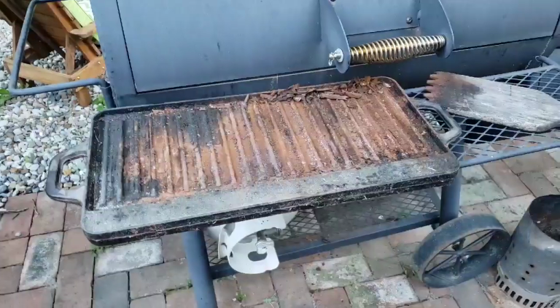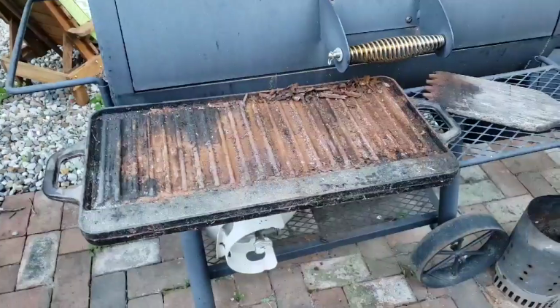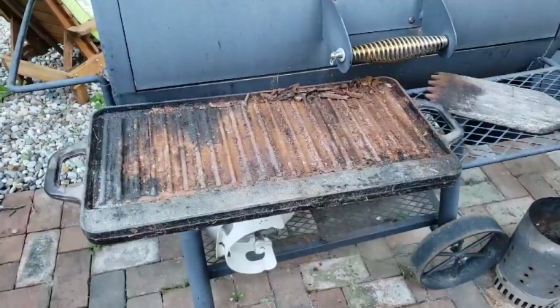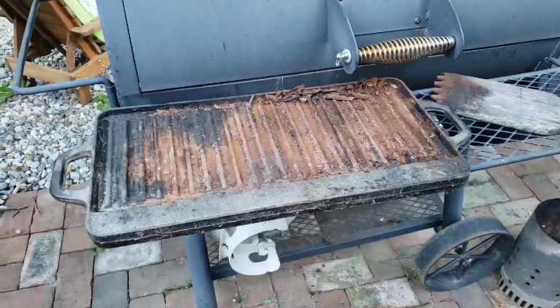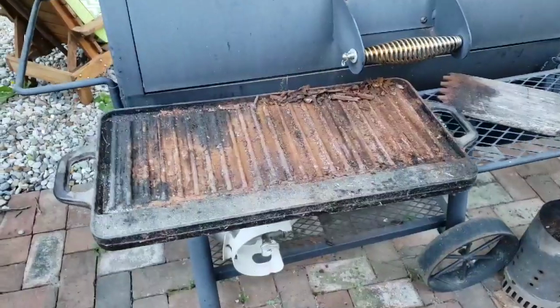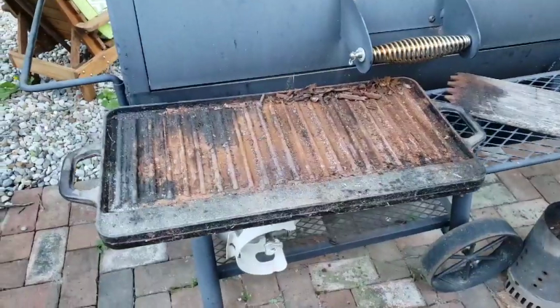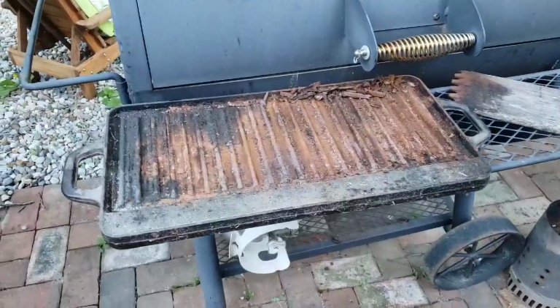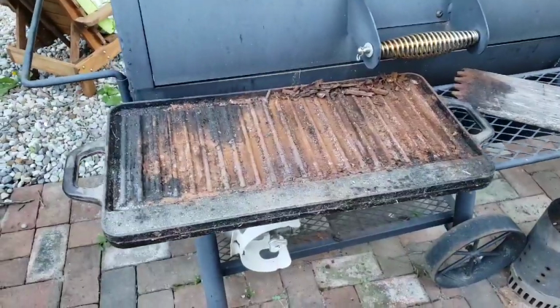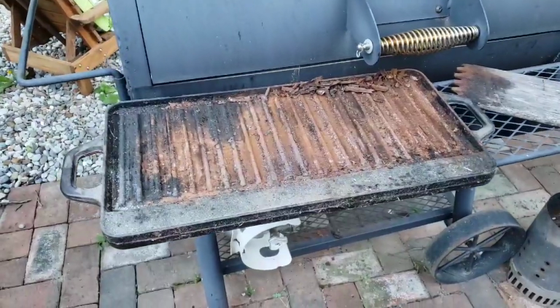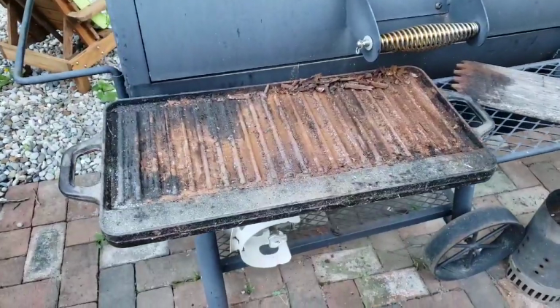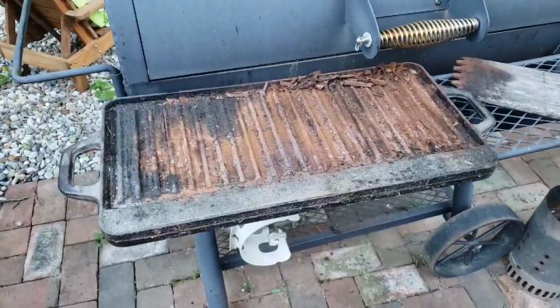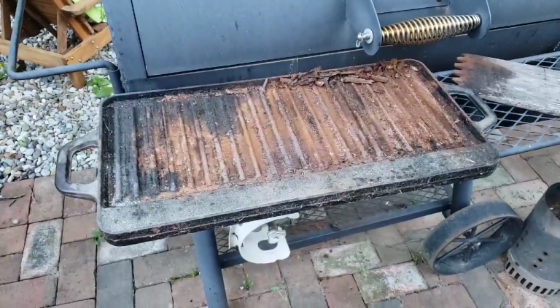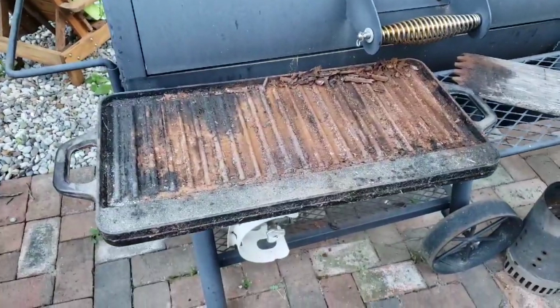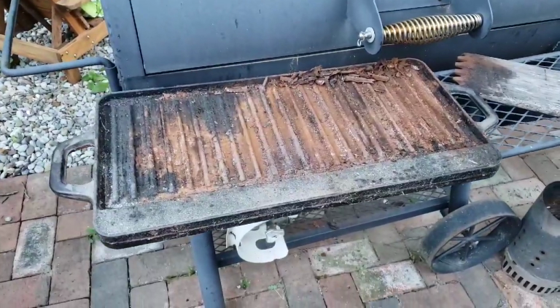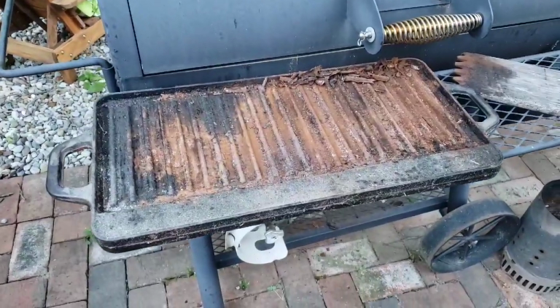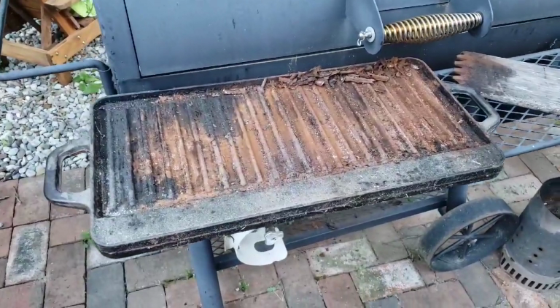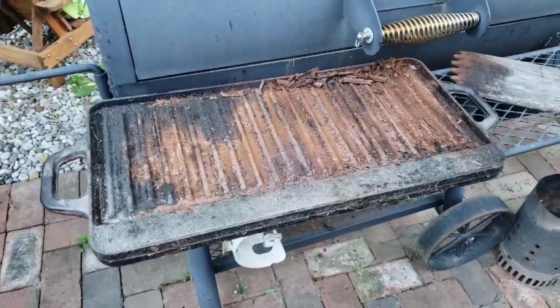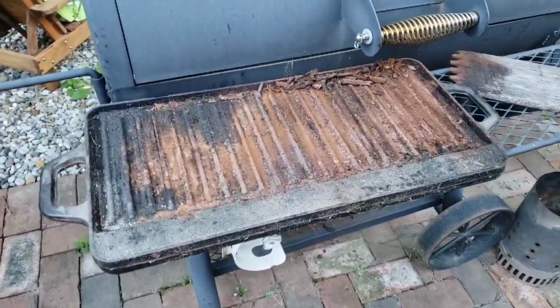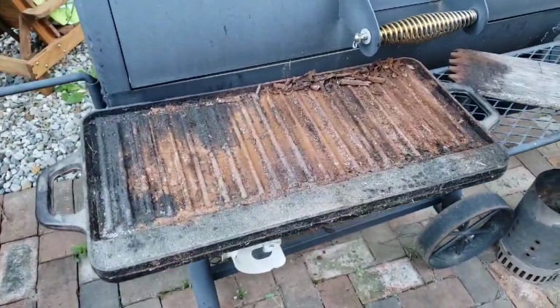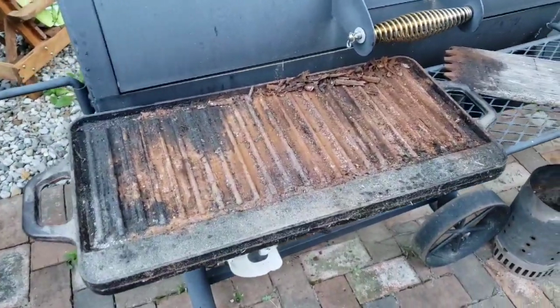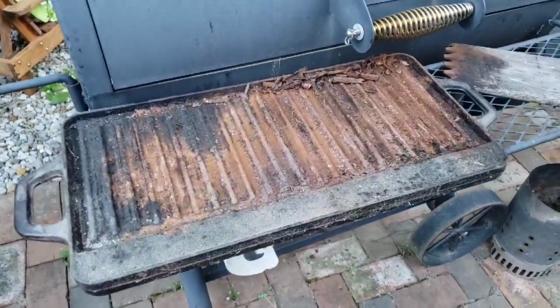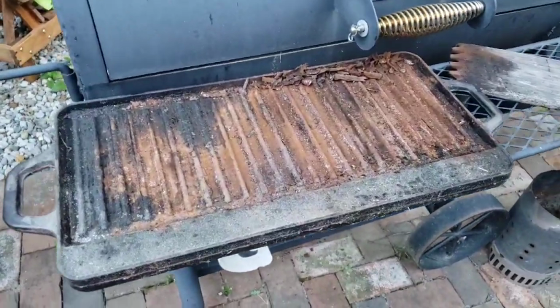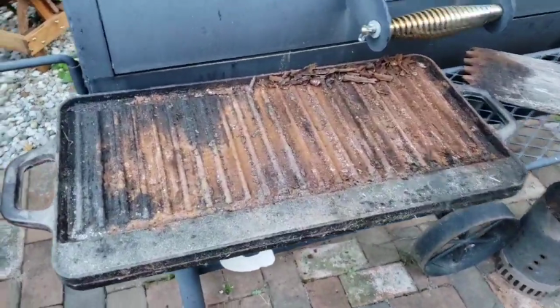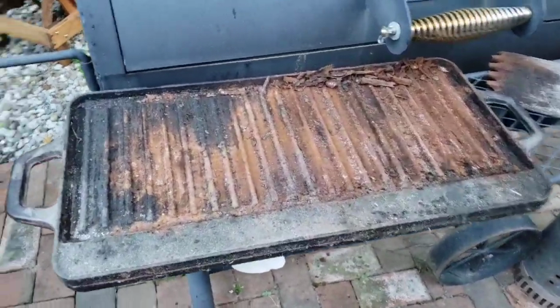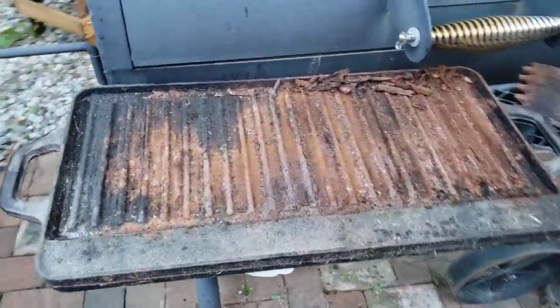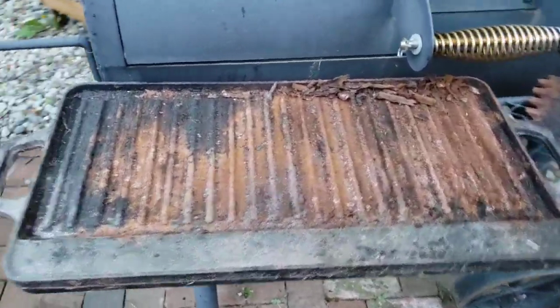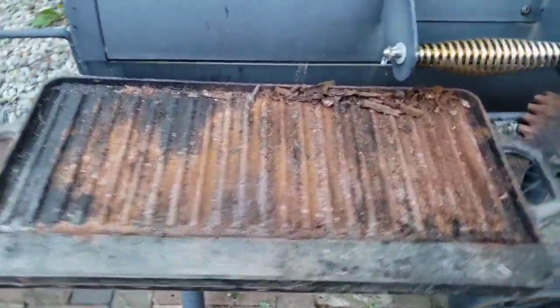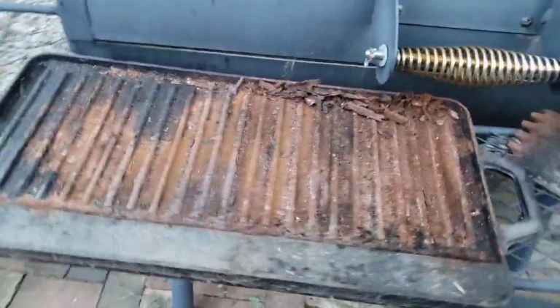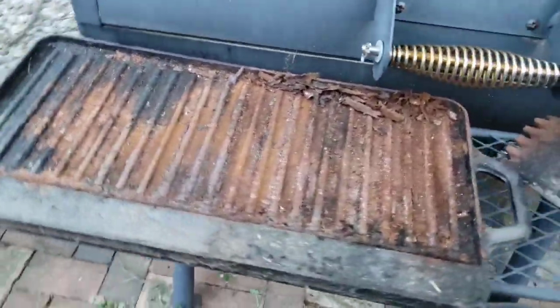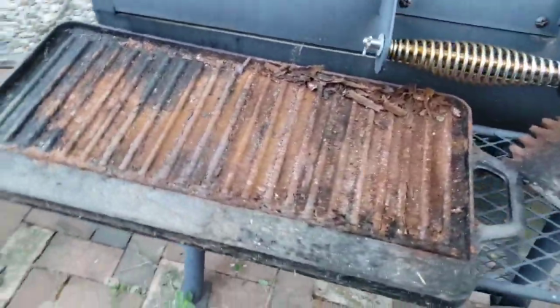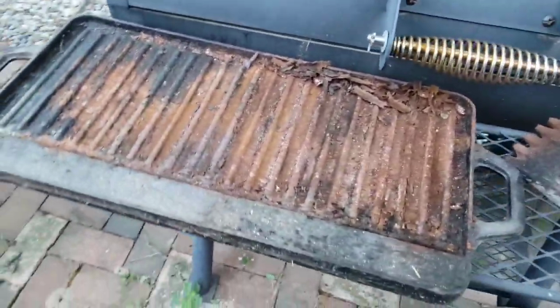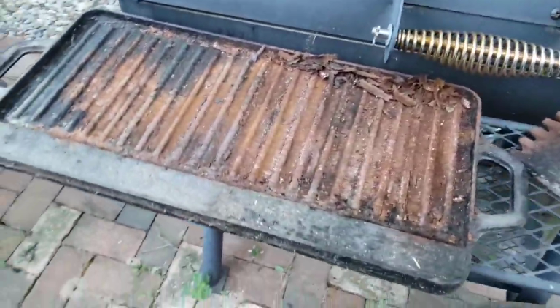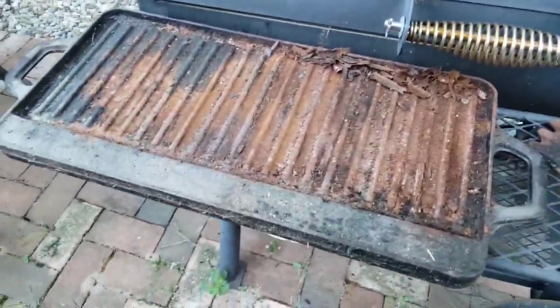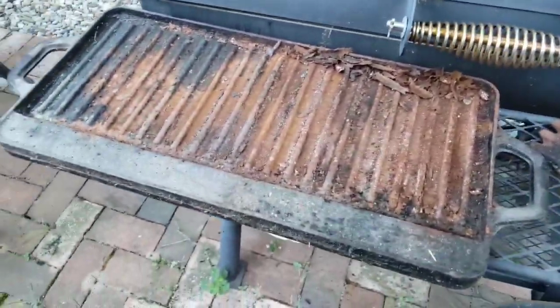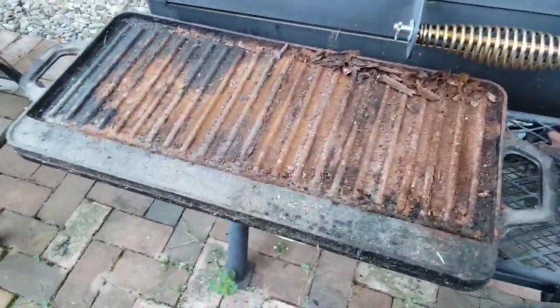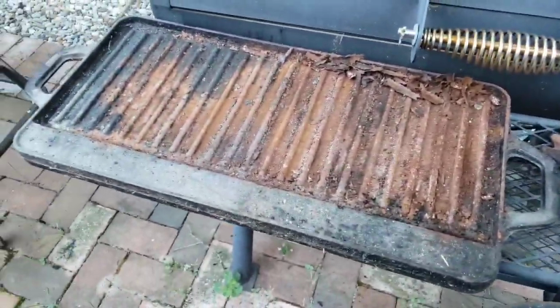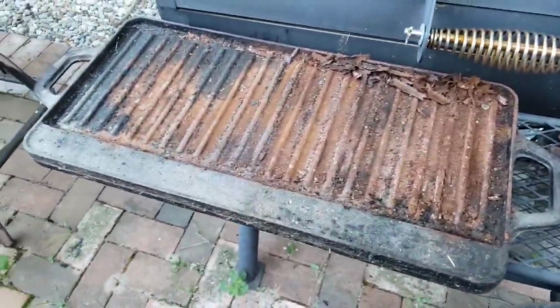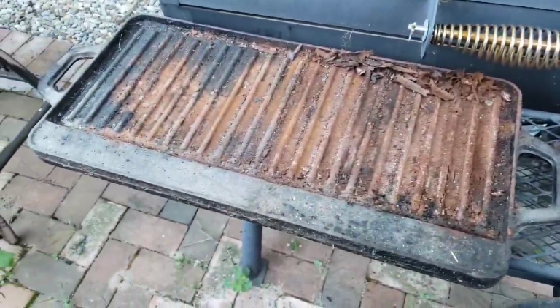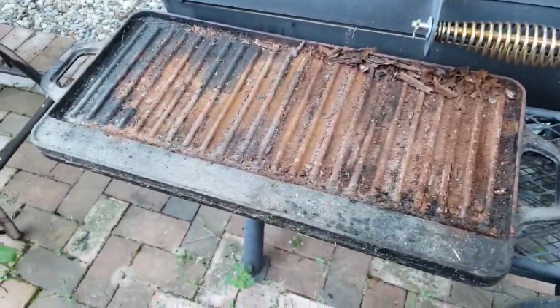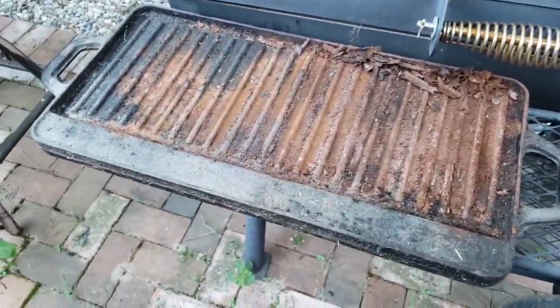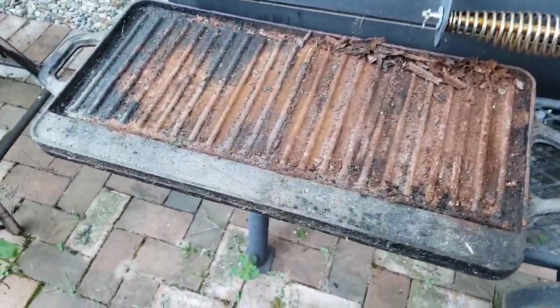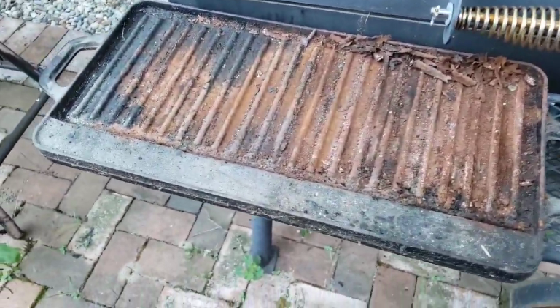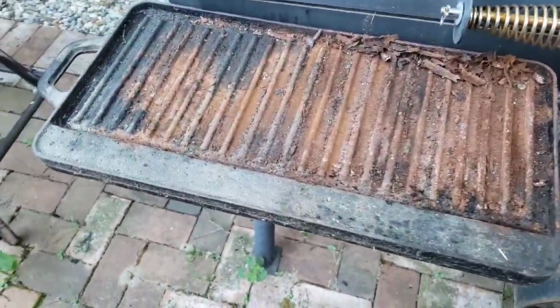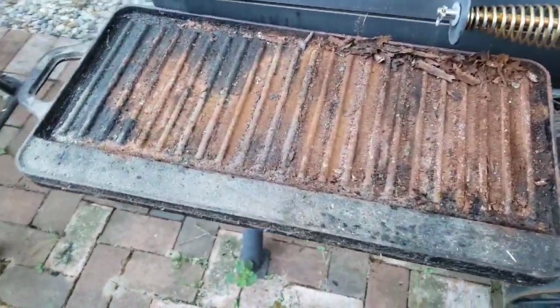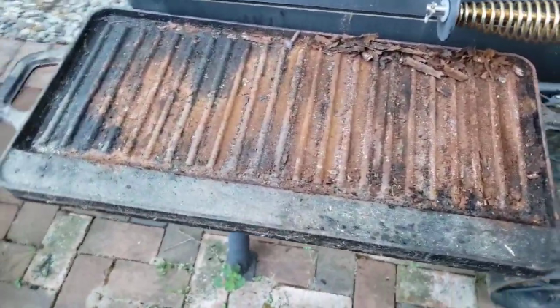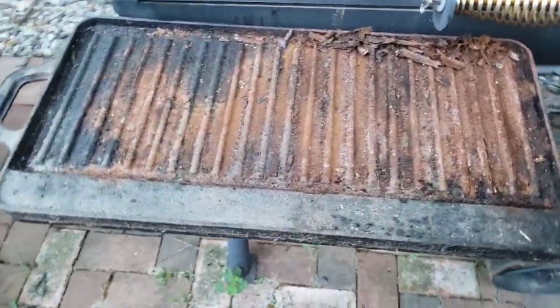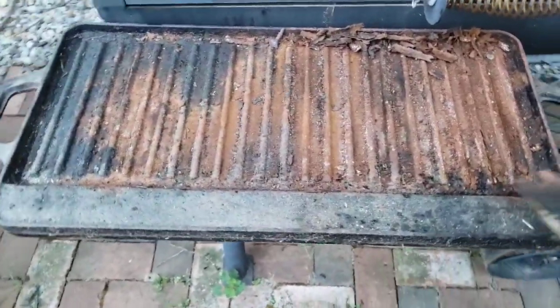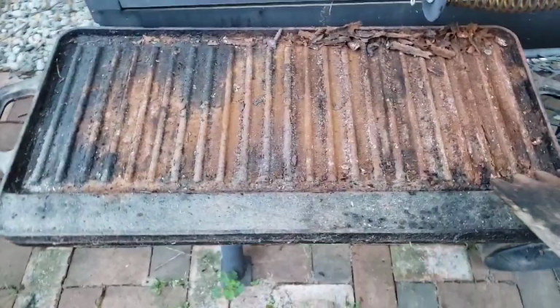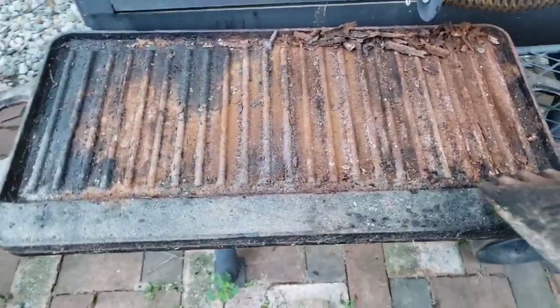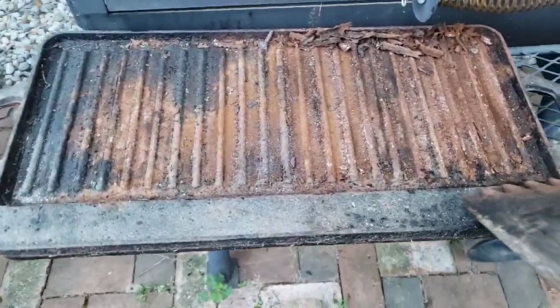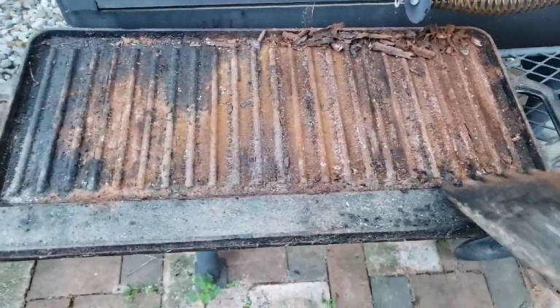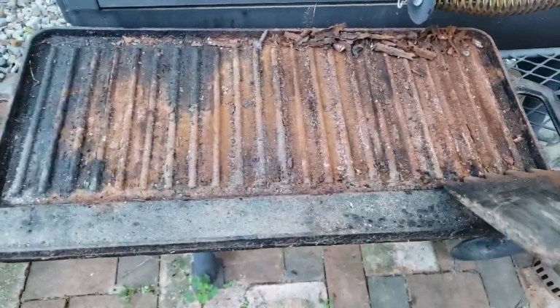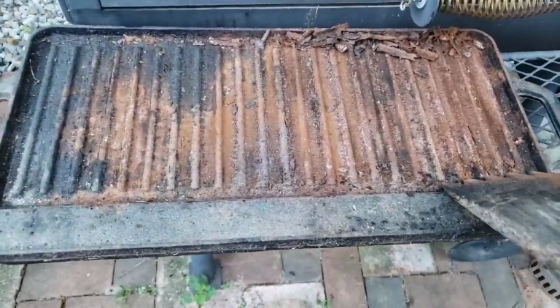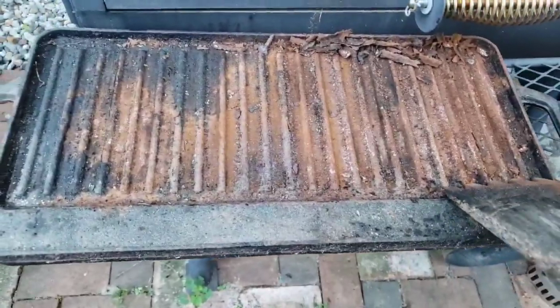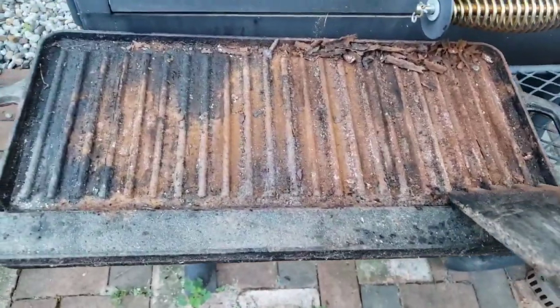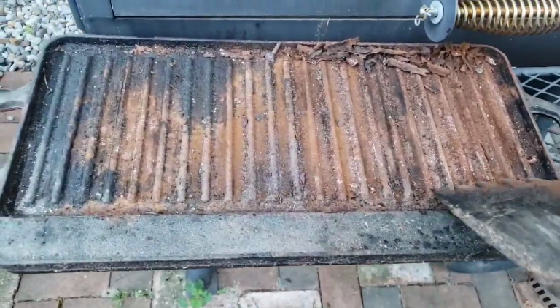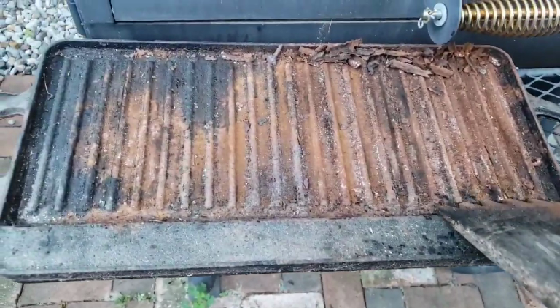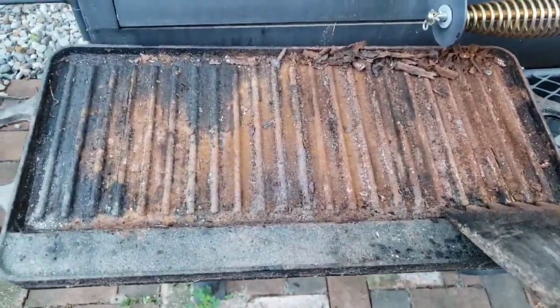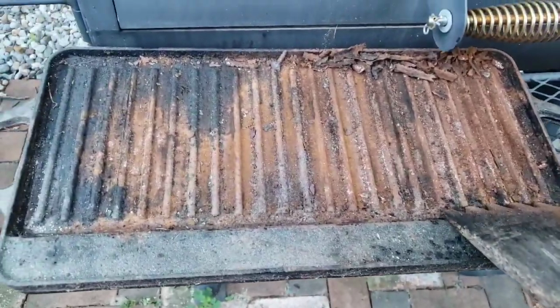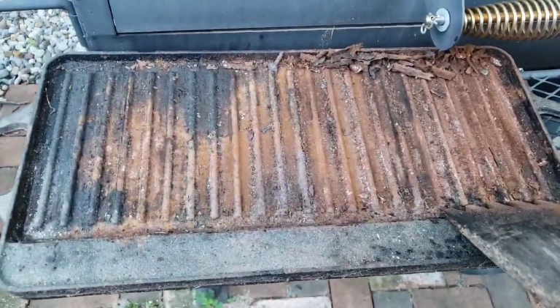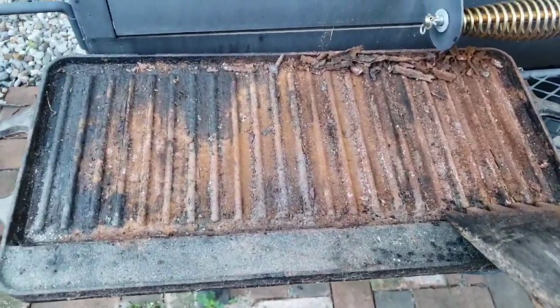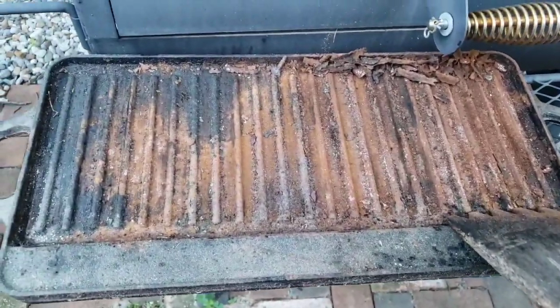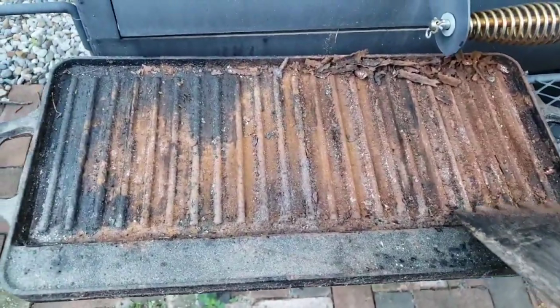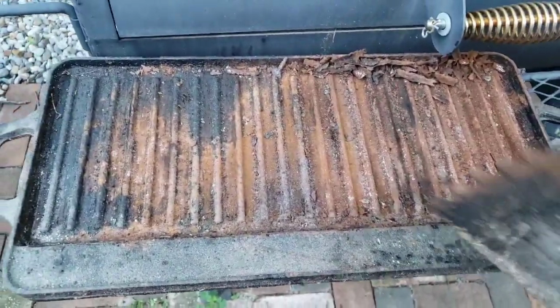I'm cleaning this cast iron grill. It is in some rough, rough shape. So cast iron, leave it out, it'll rust.